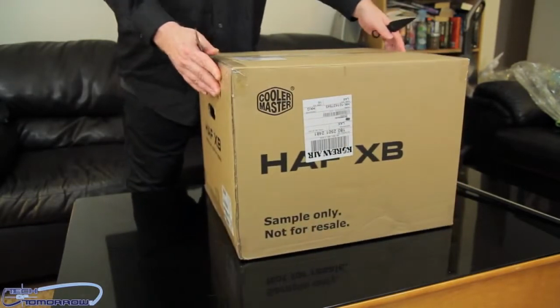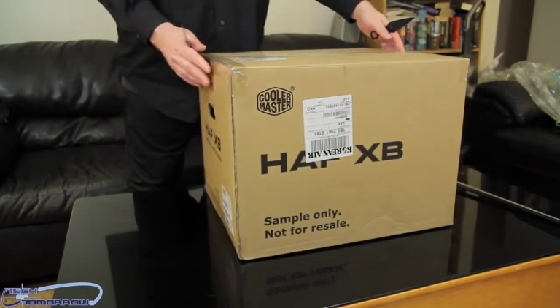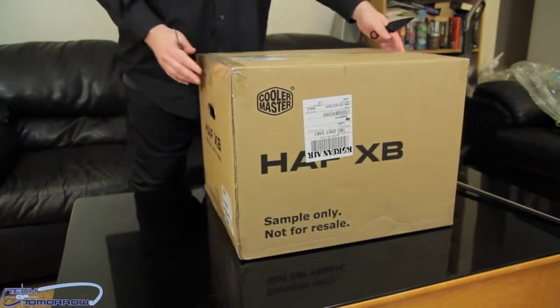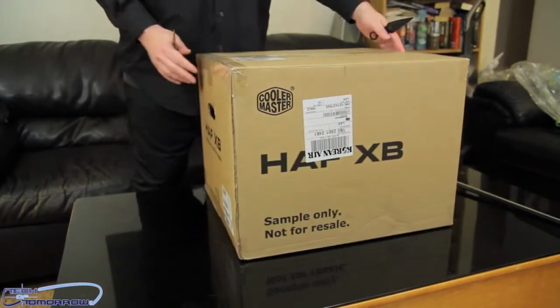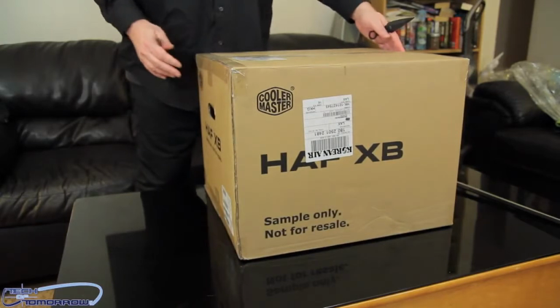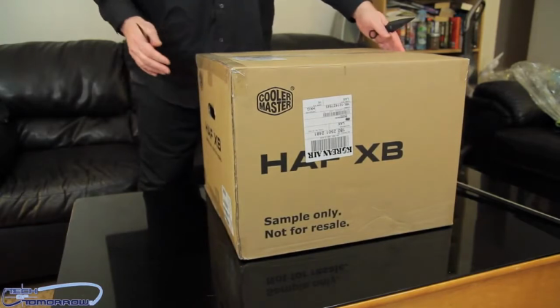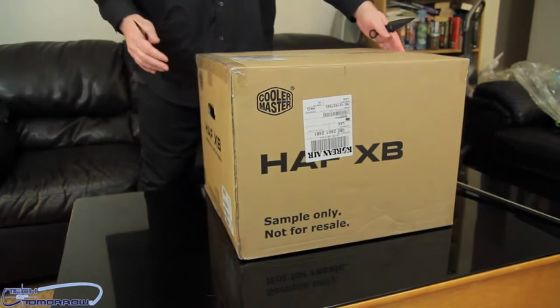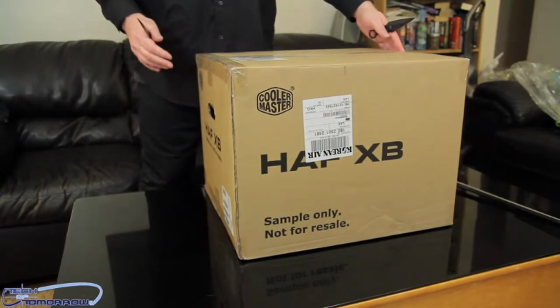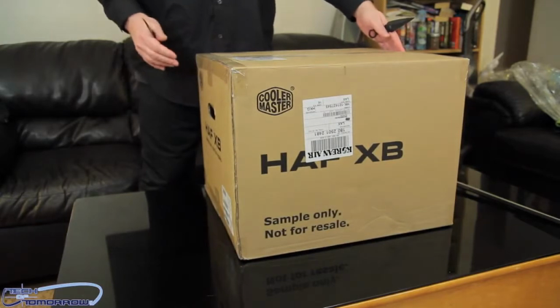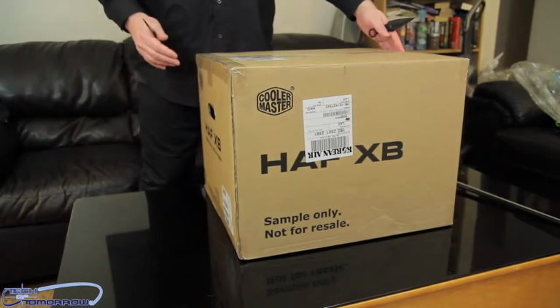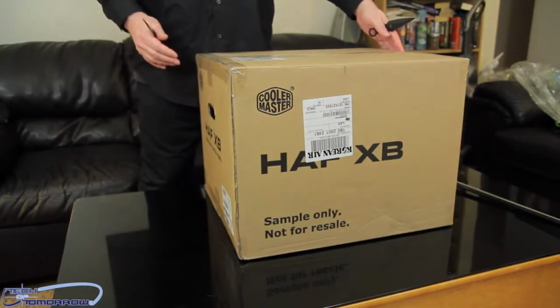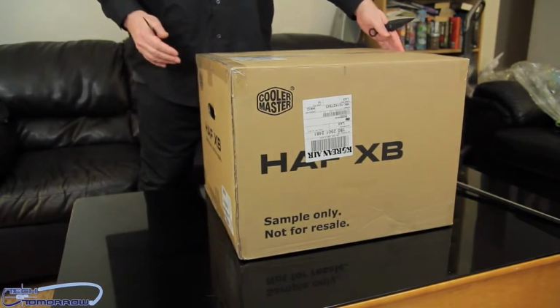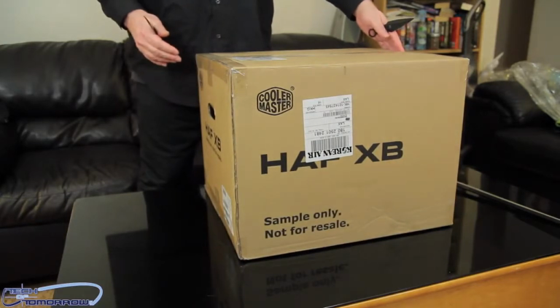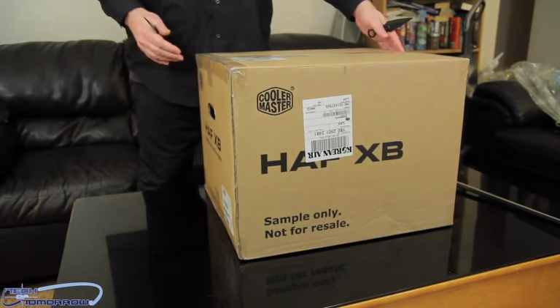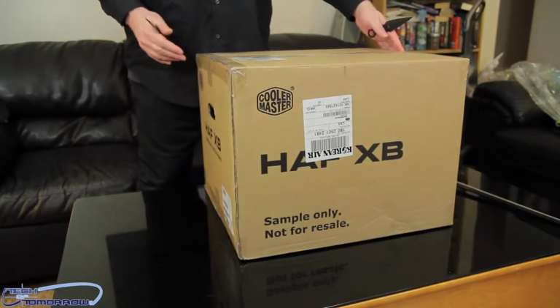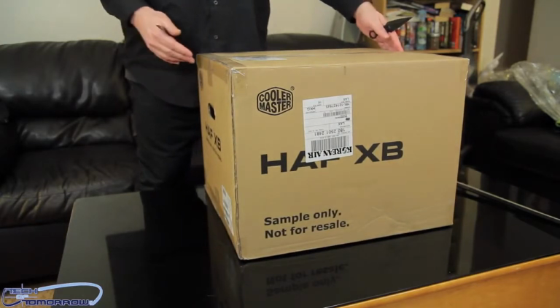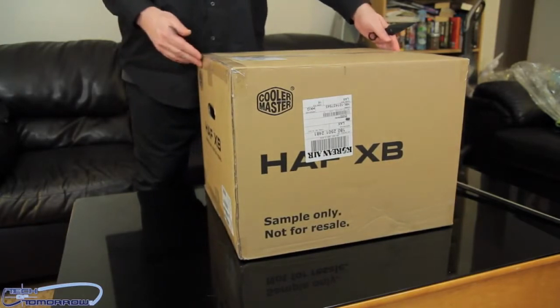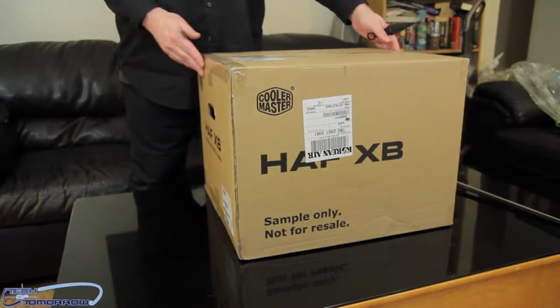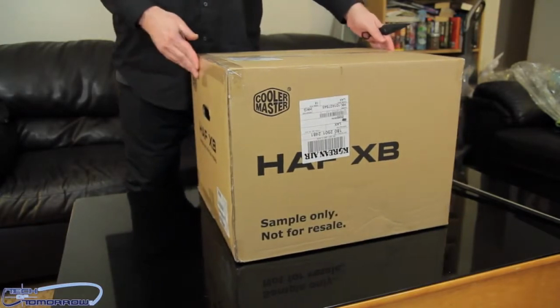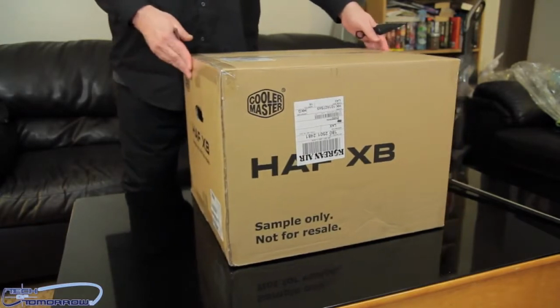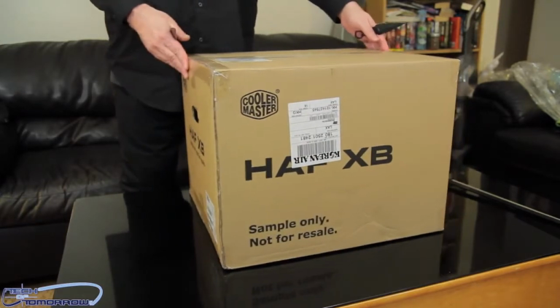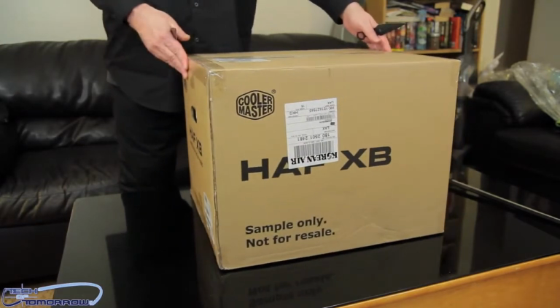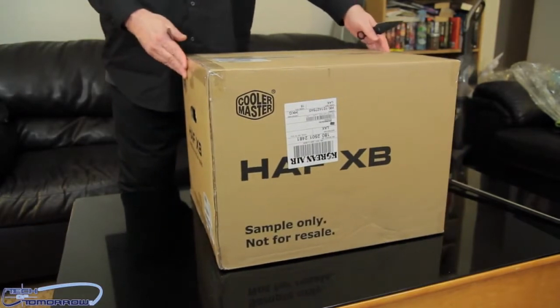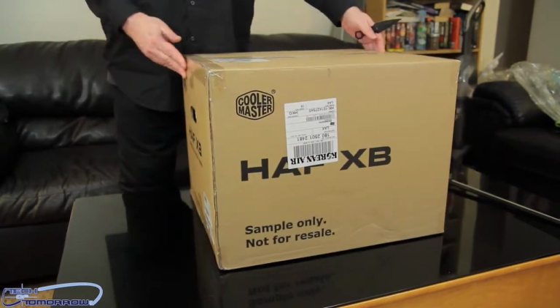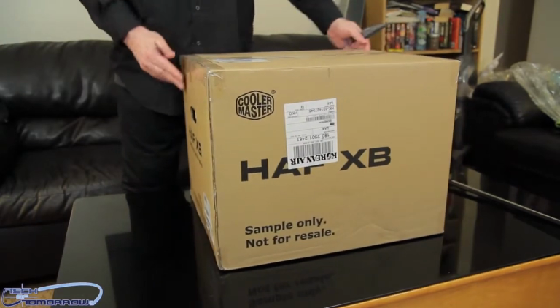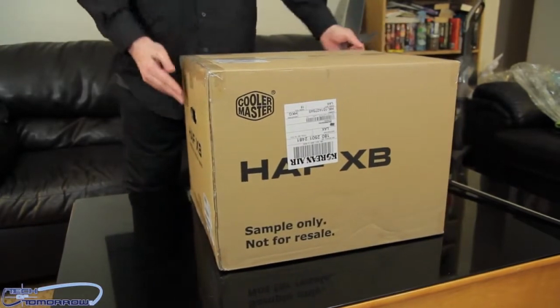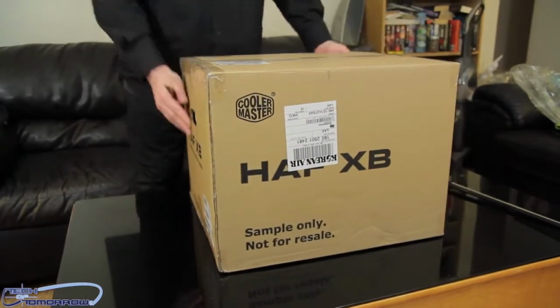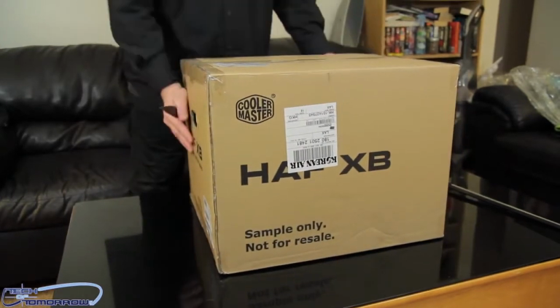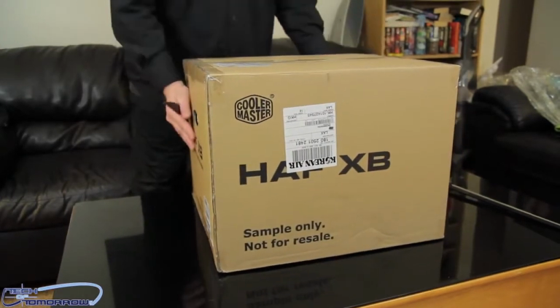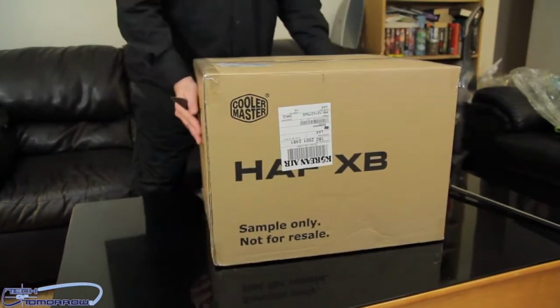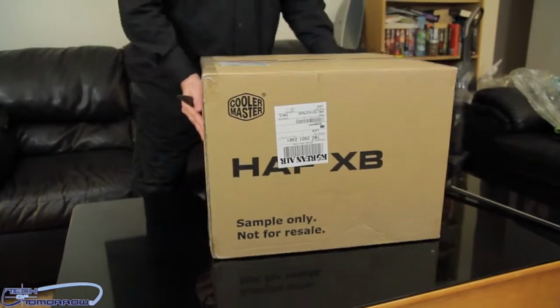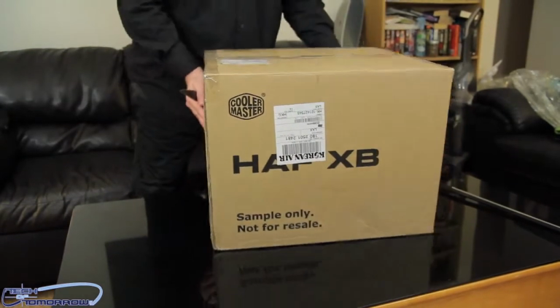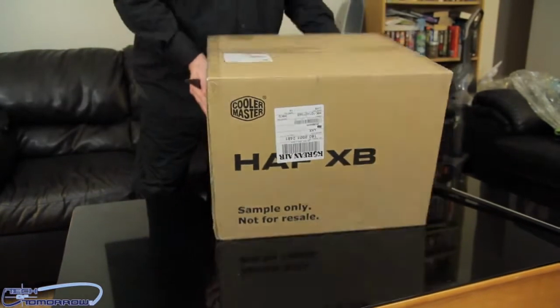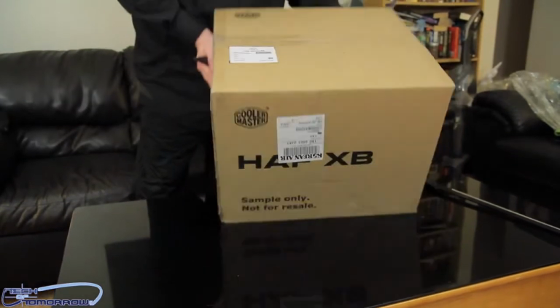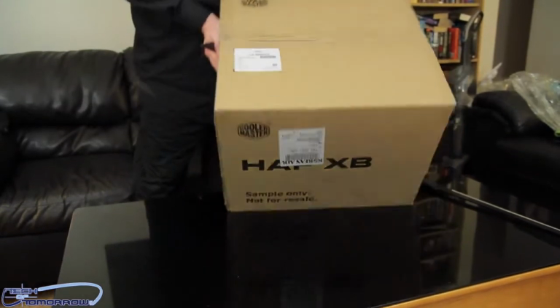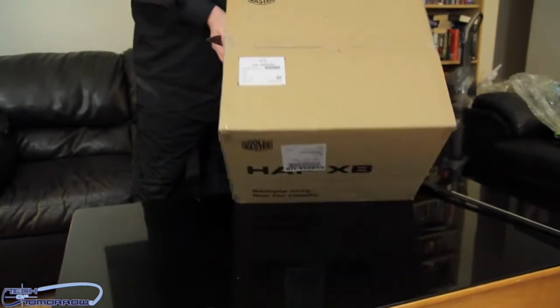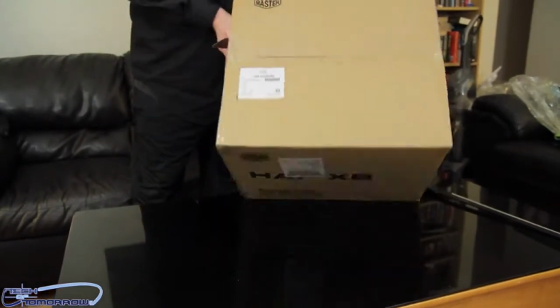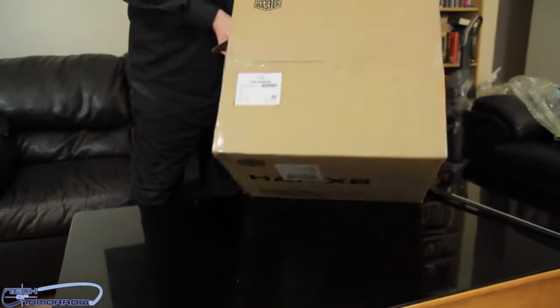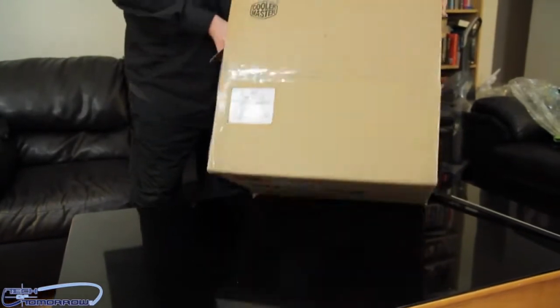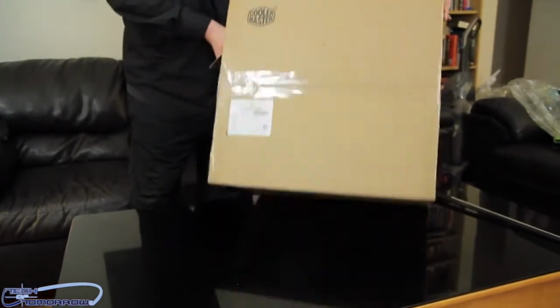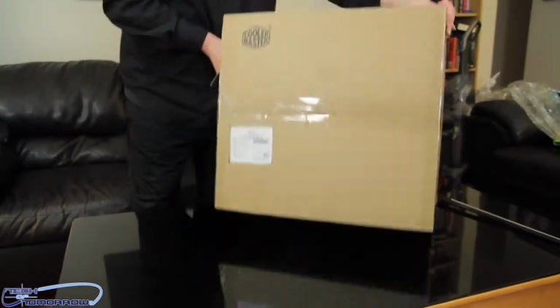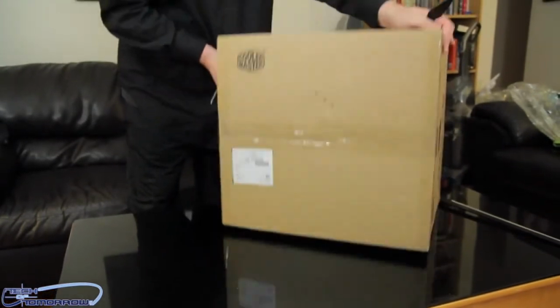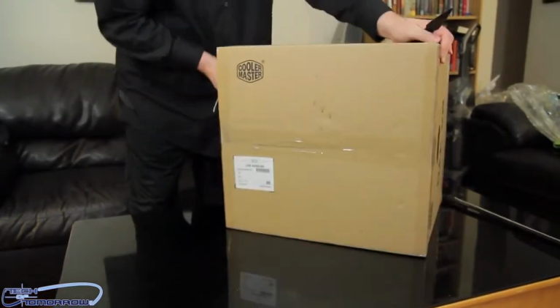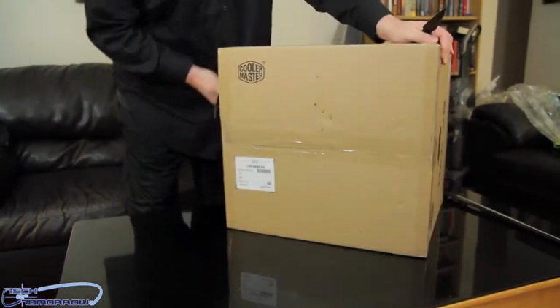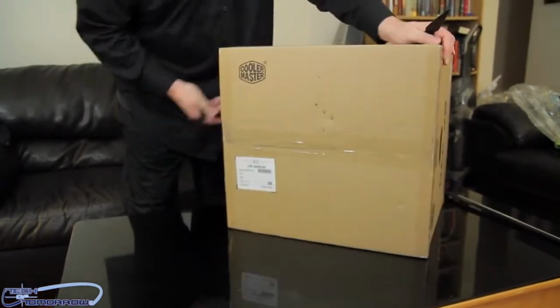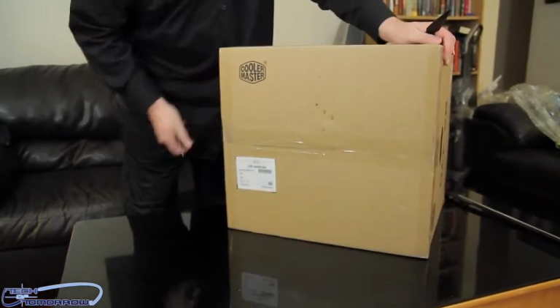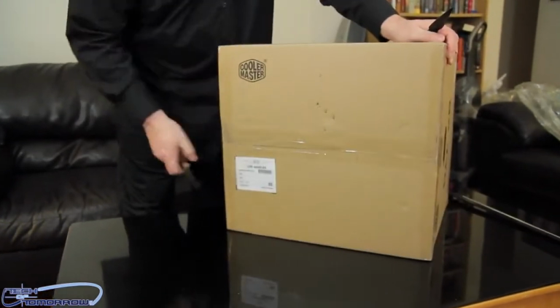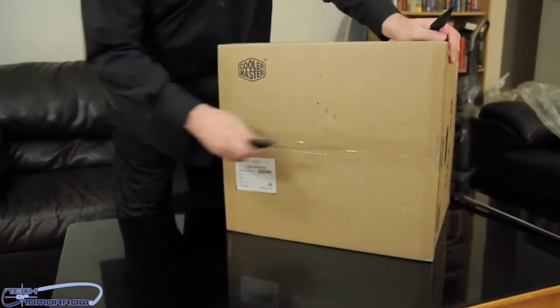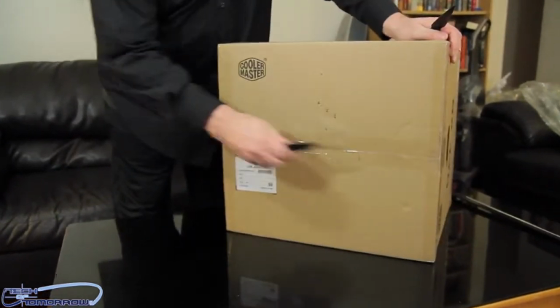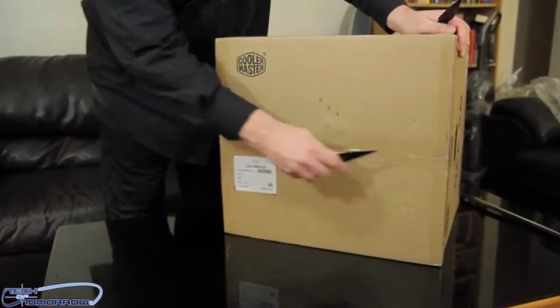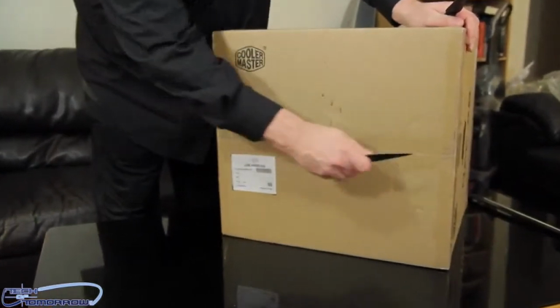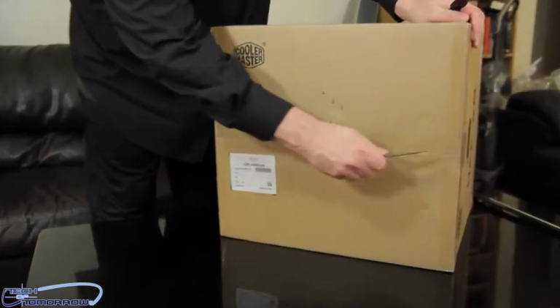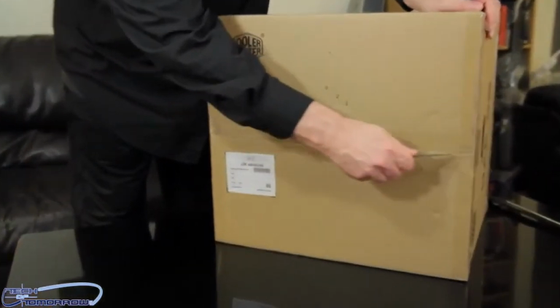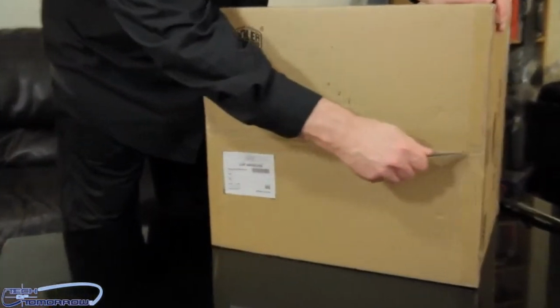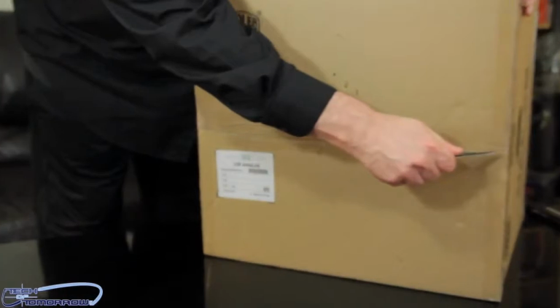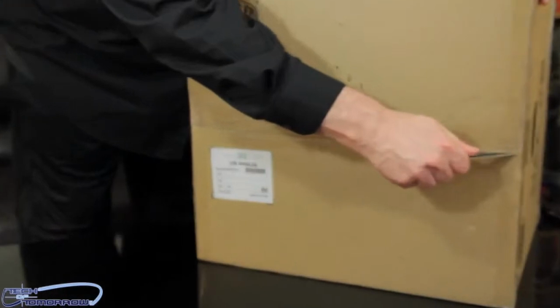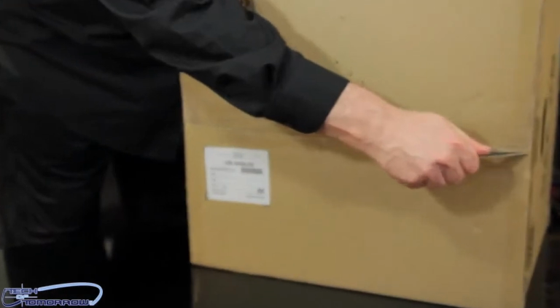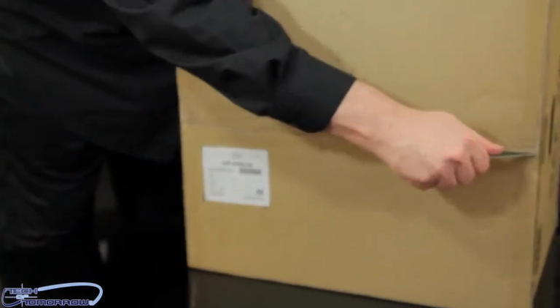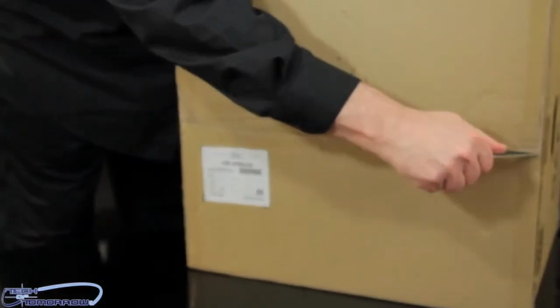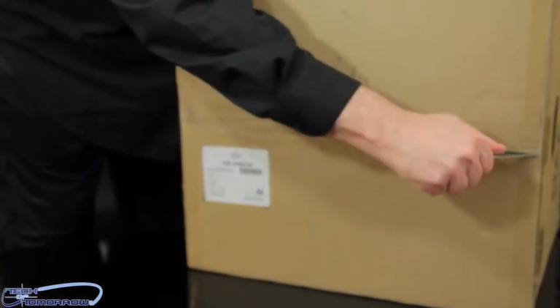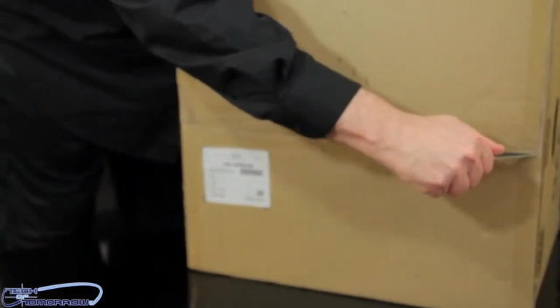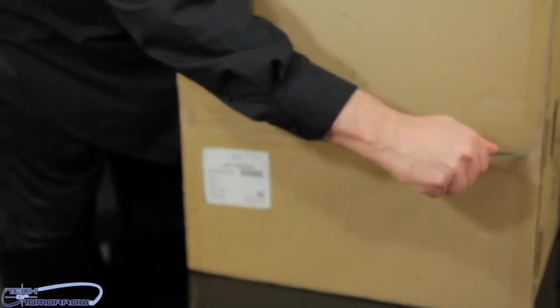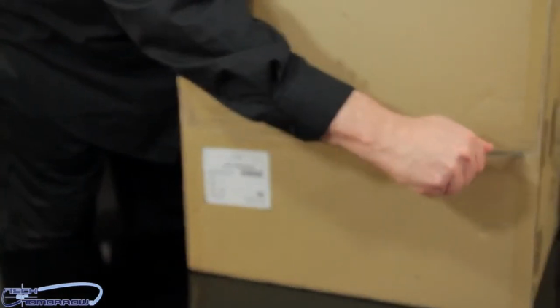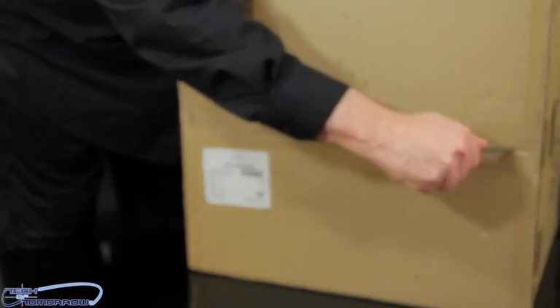Now let's begin the actual unboxing part. I'm going to turn this thing sideways and use these trusted little throwing knives to open it up.